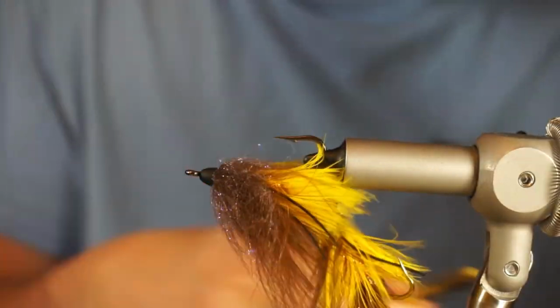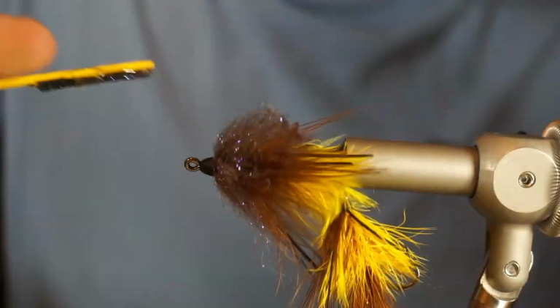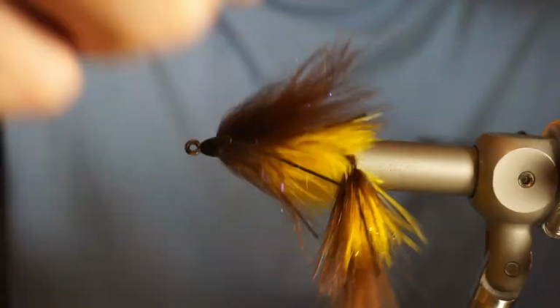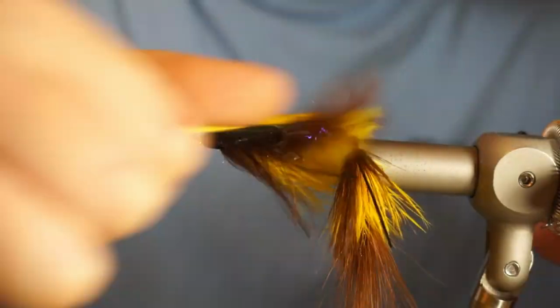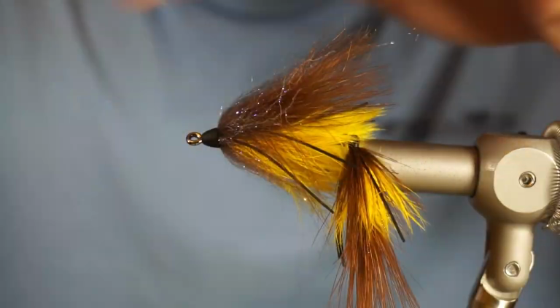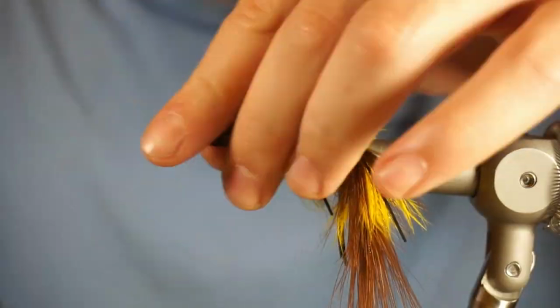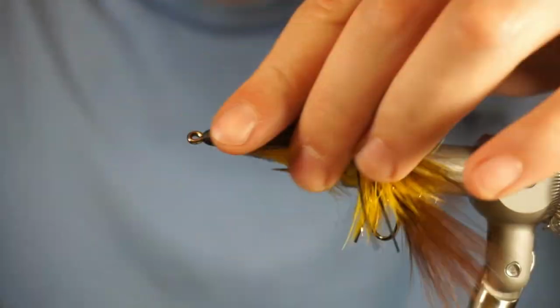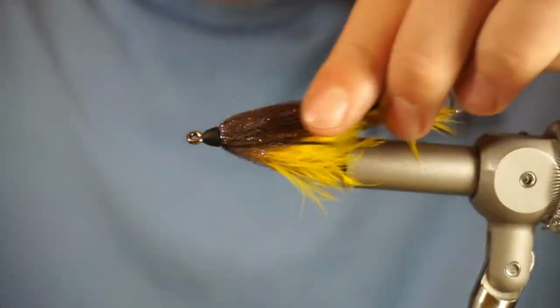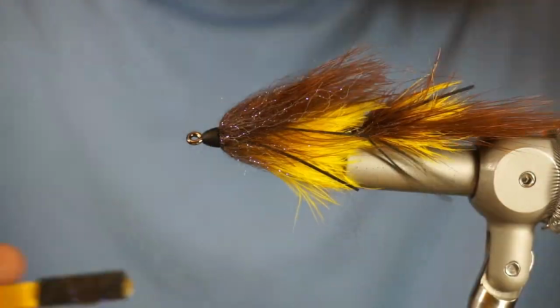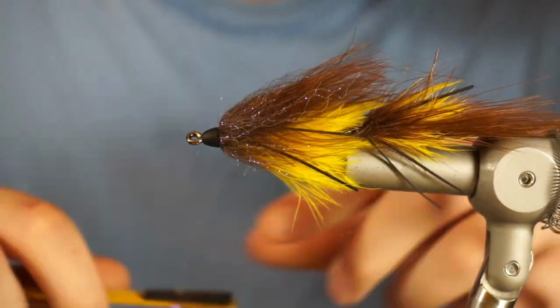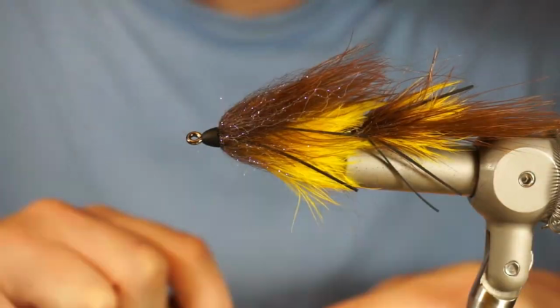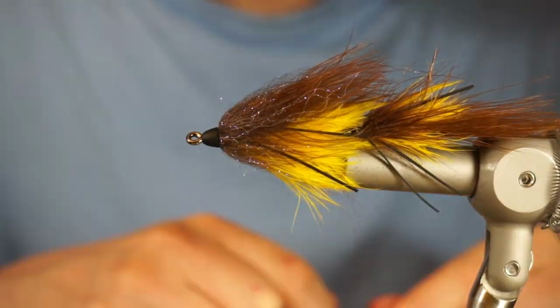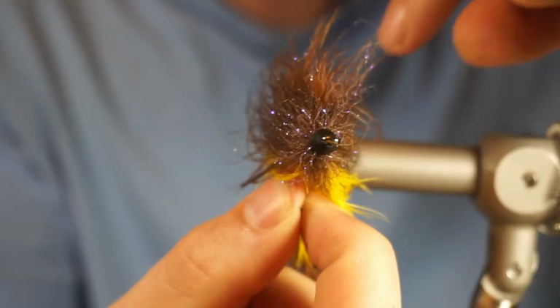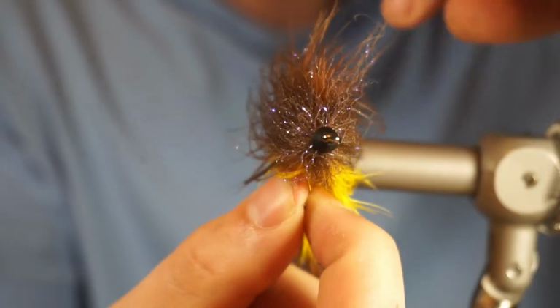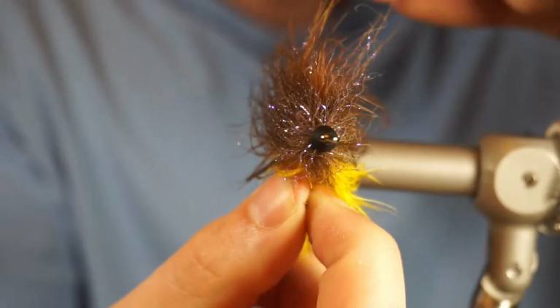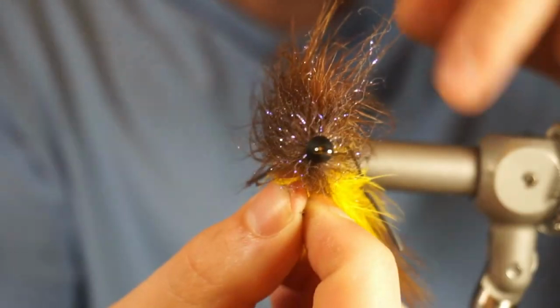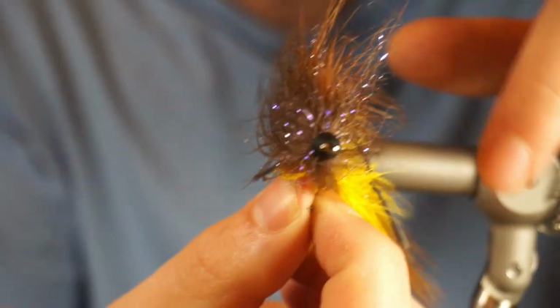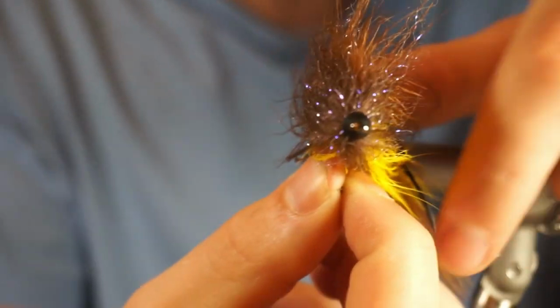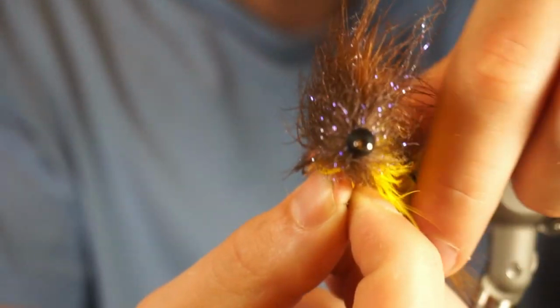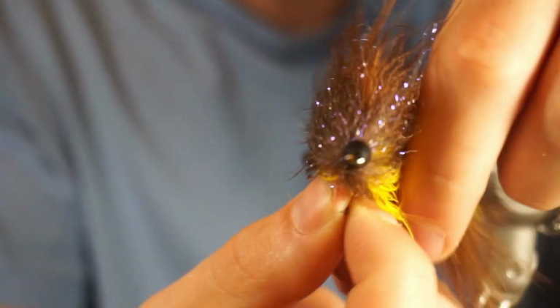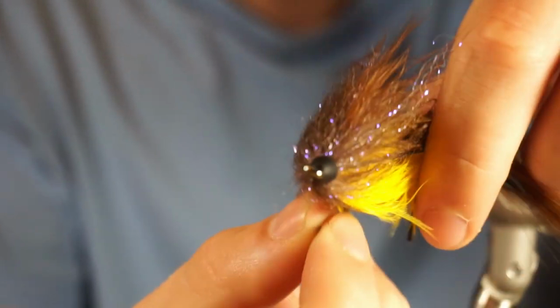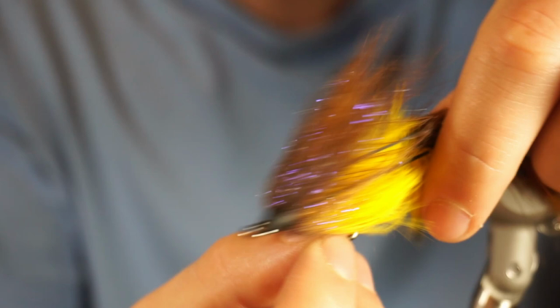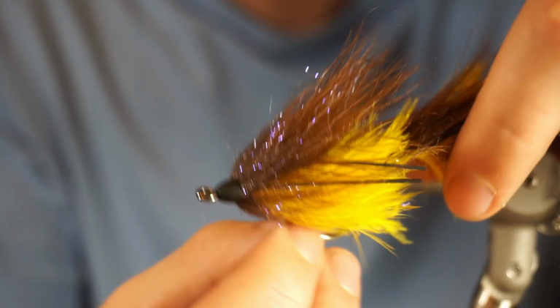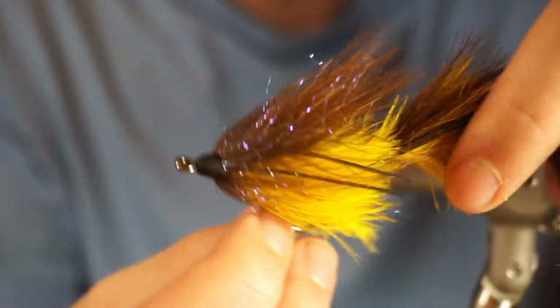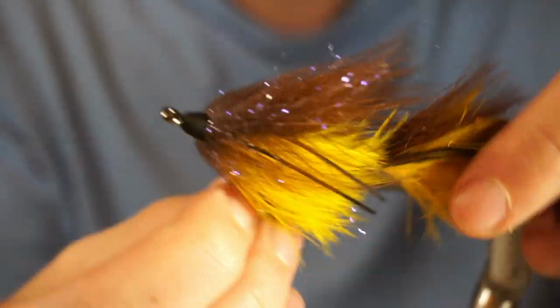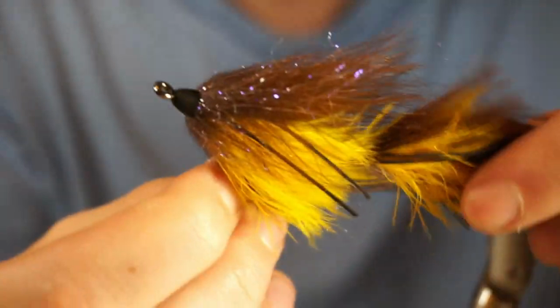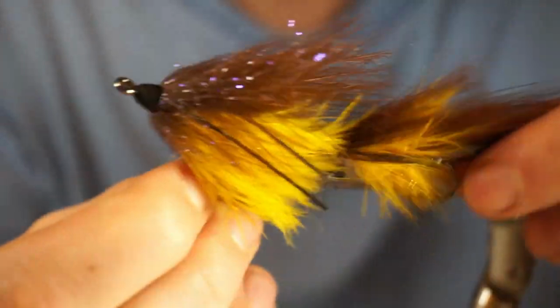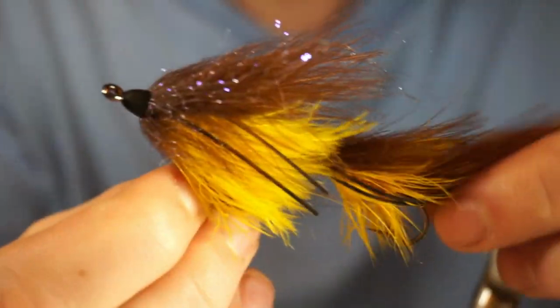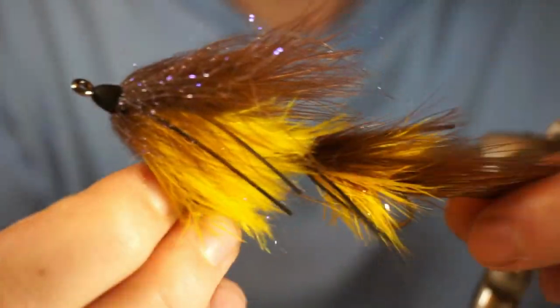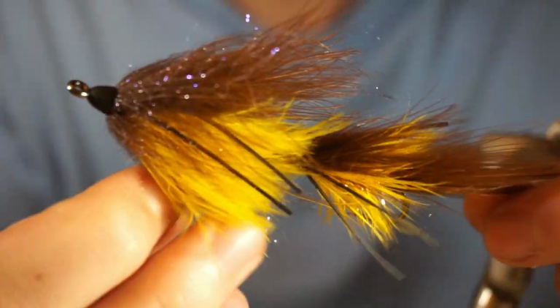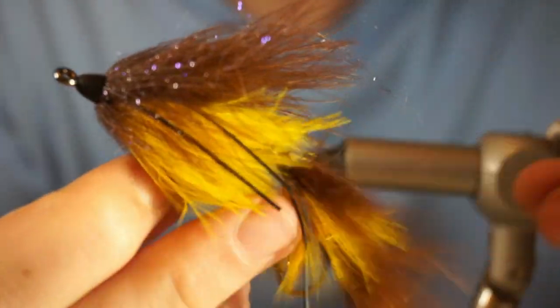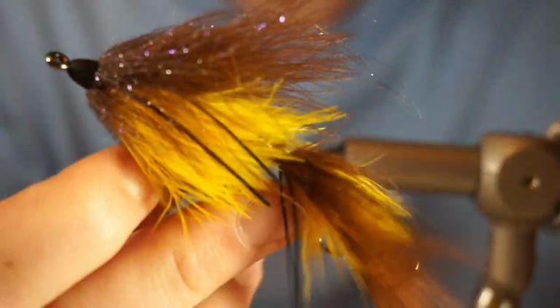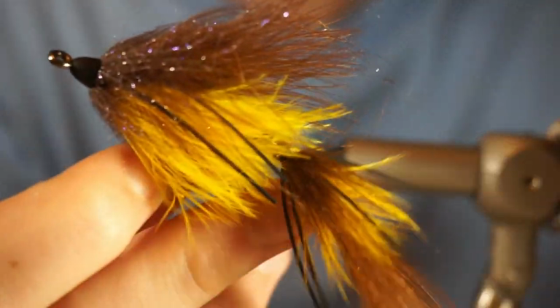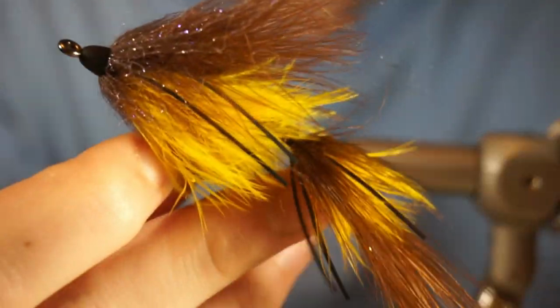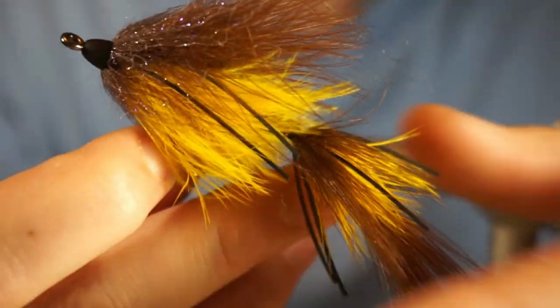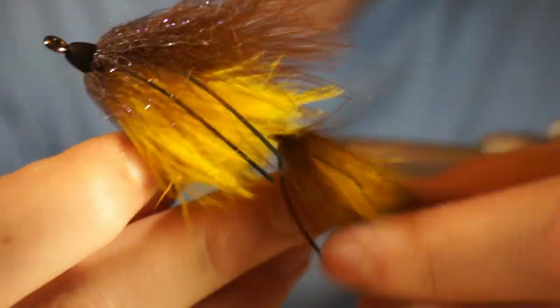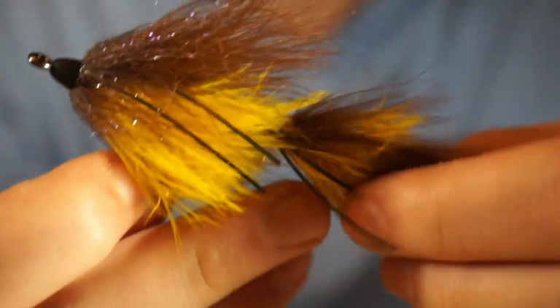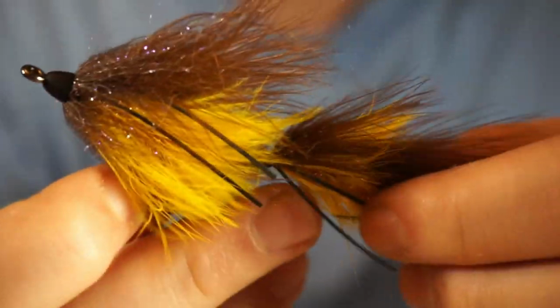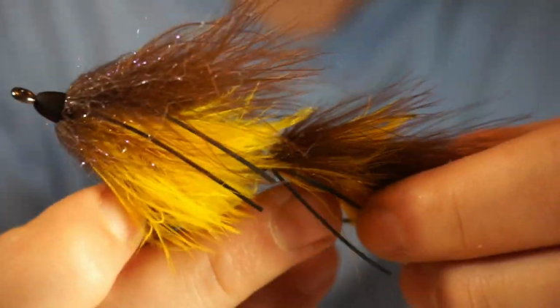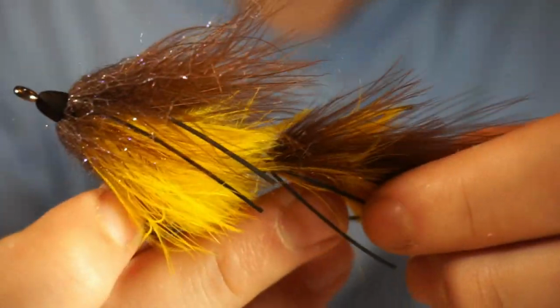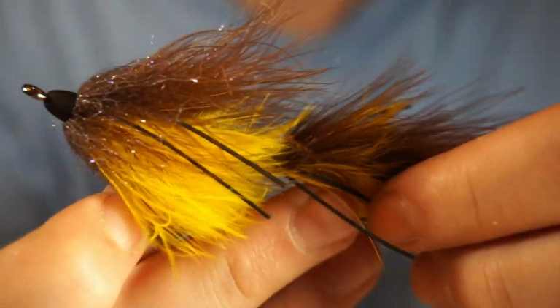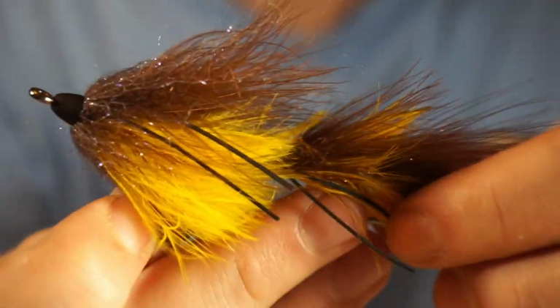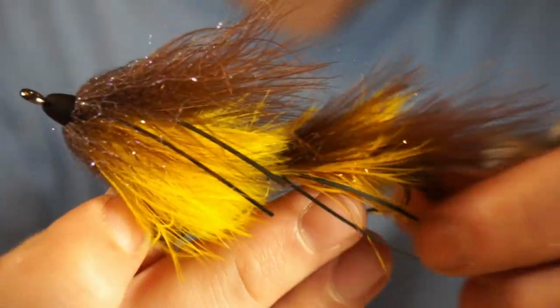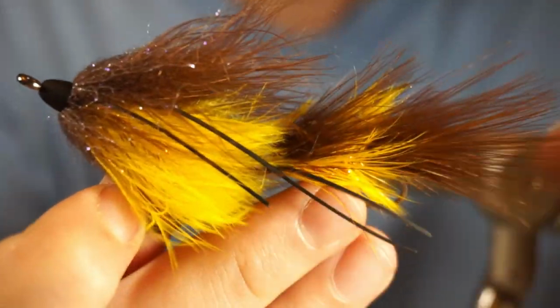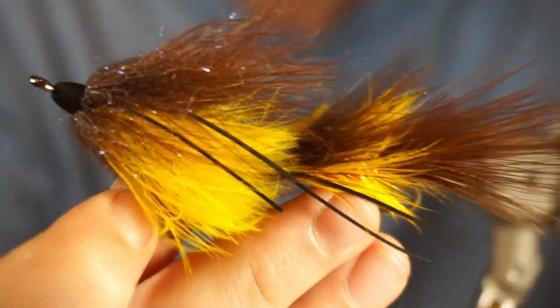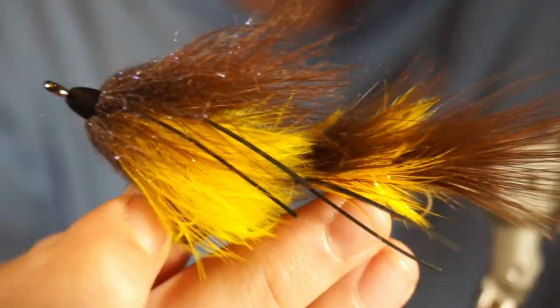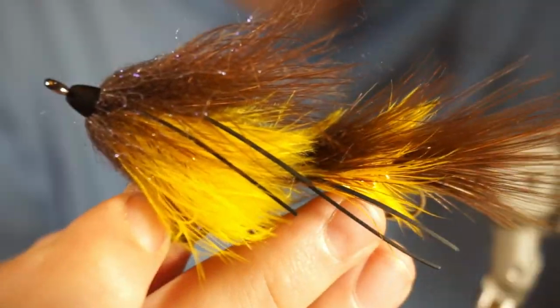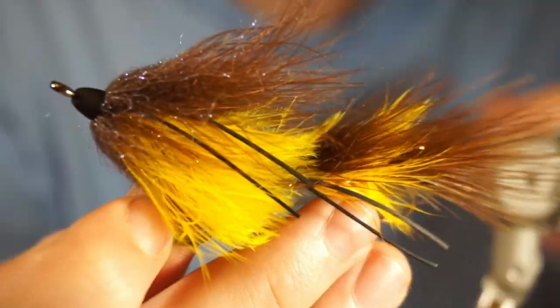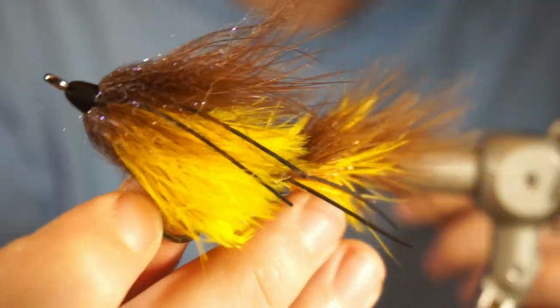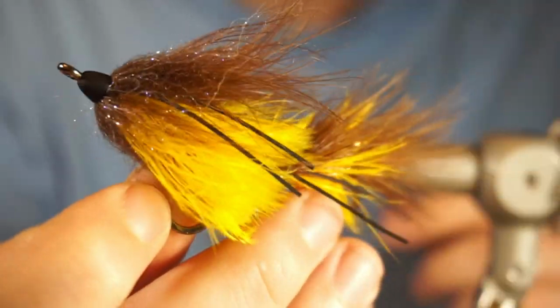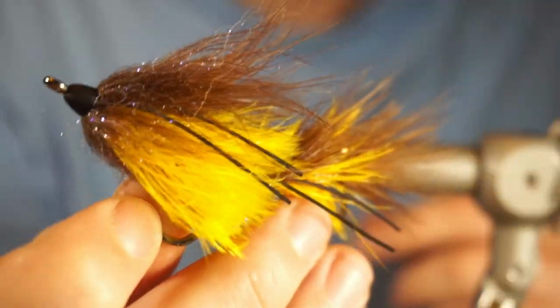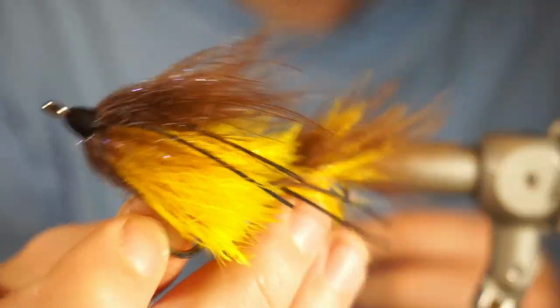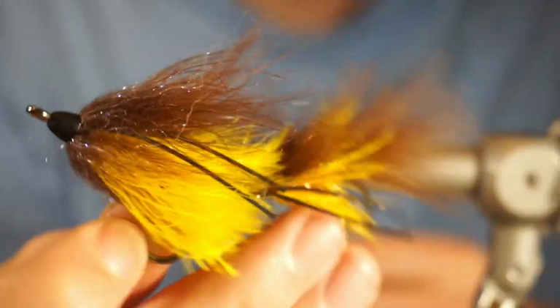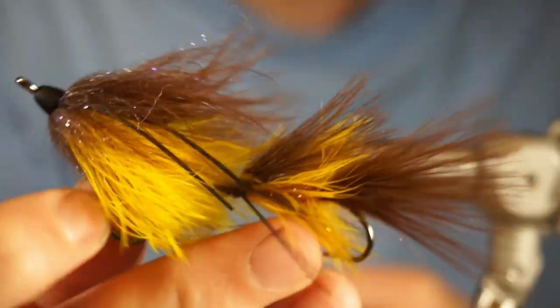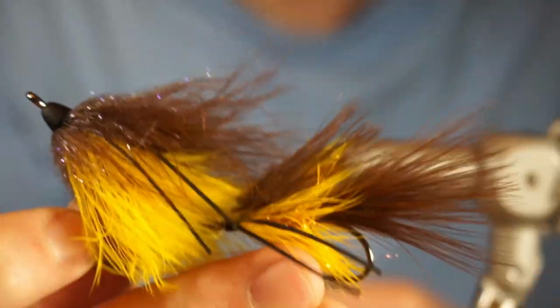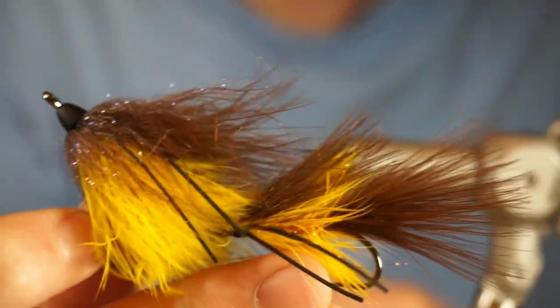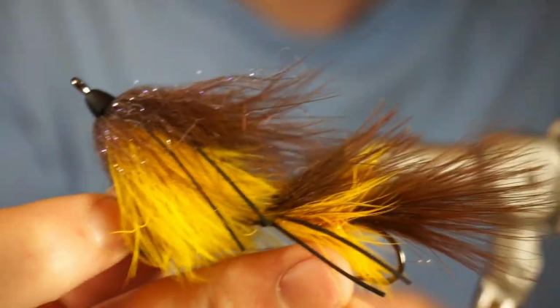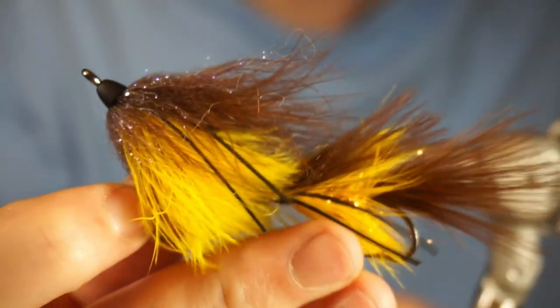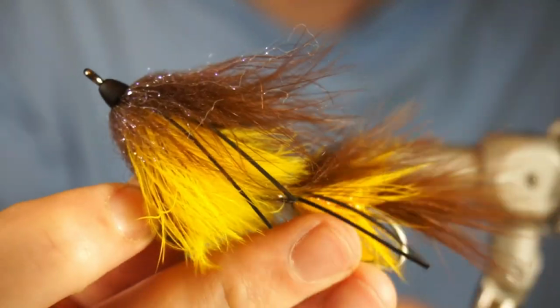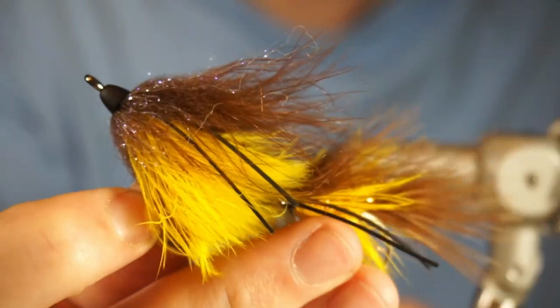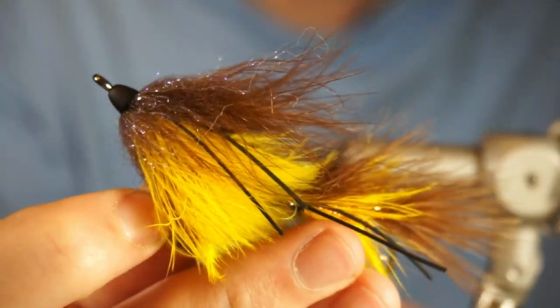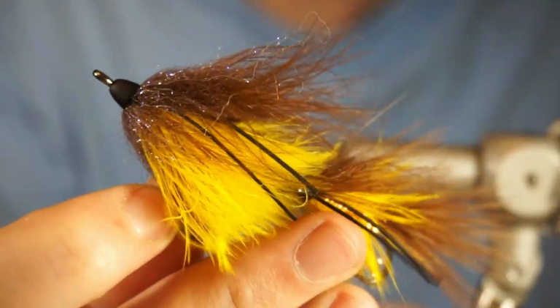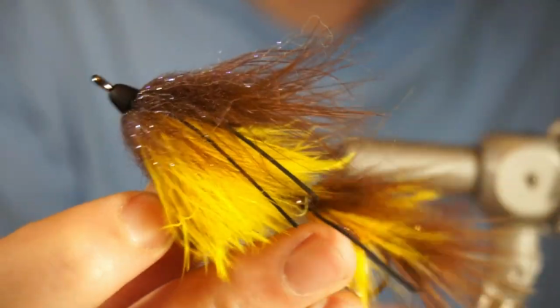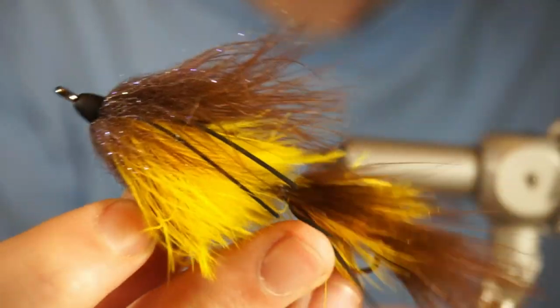And that's the finished fly. Go out and use this baby brown trout pattern and go catch a giant brown trout. See you guys next time.